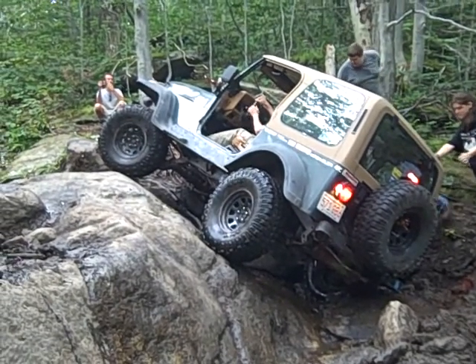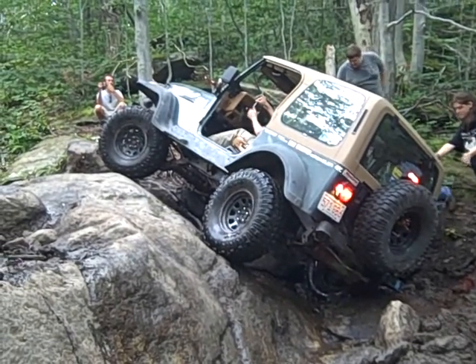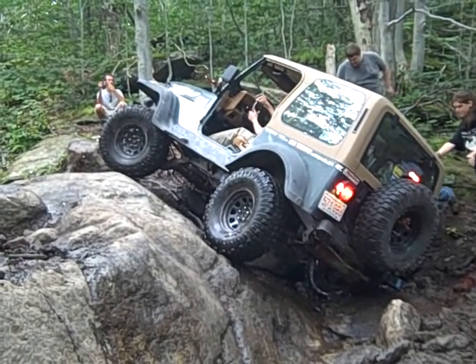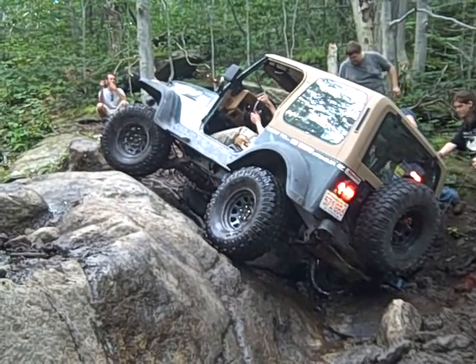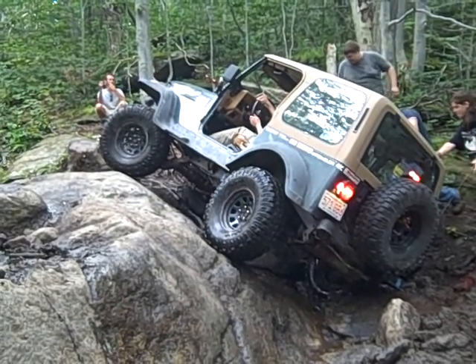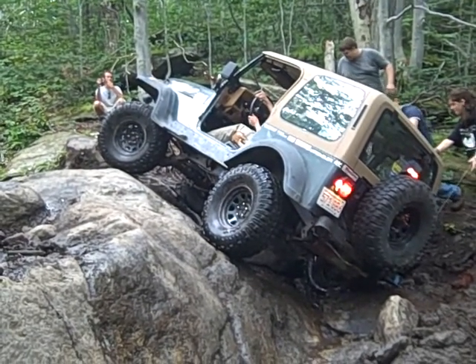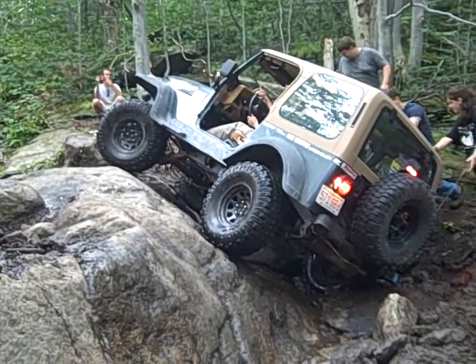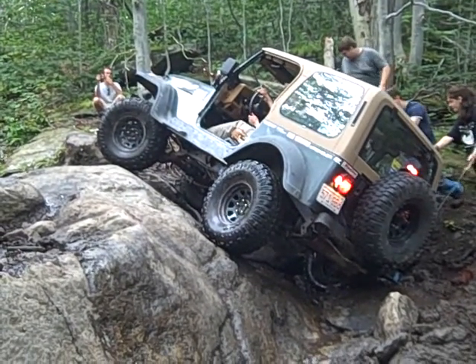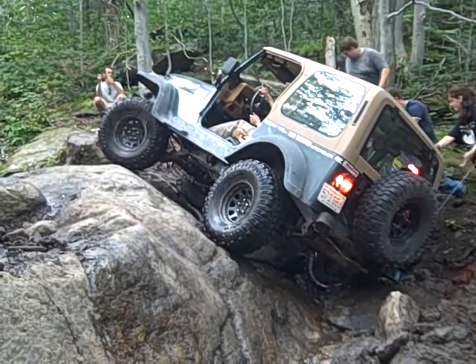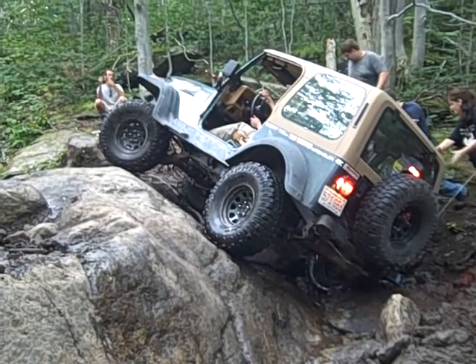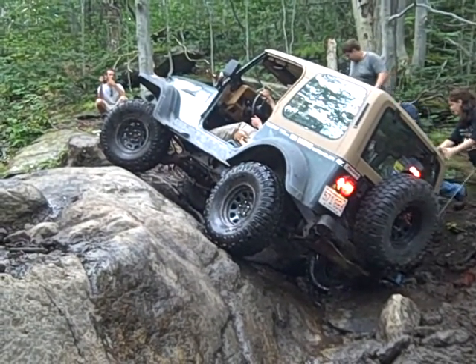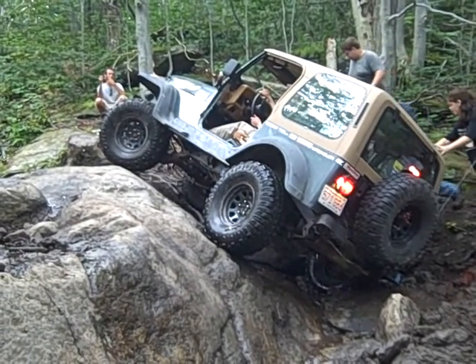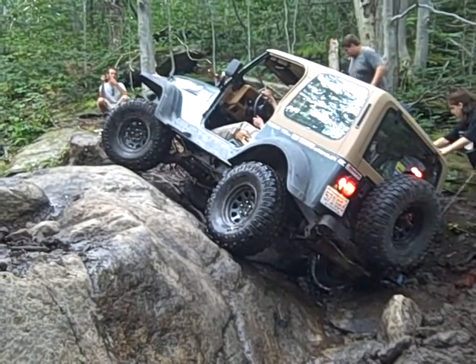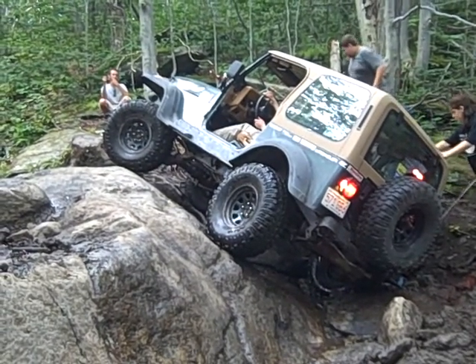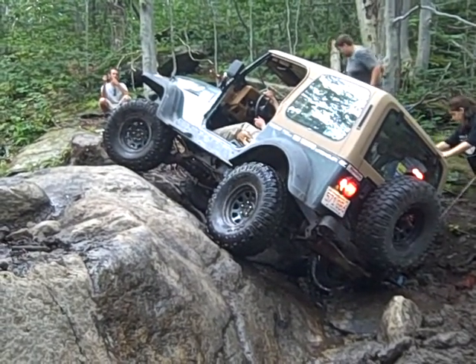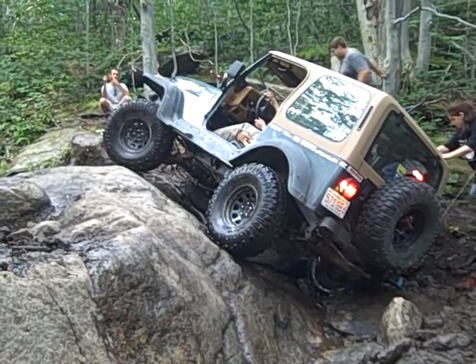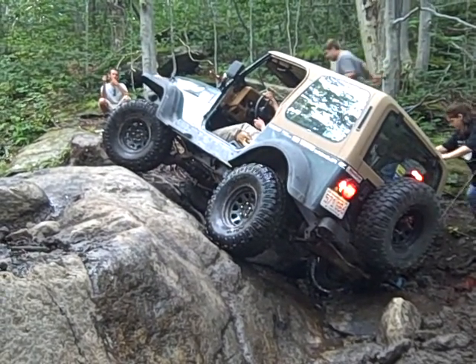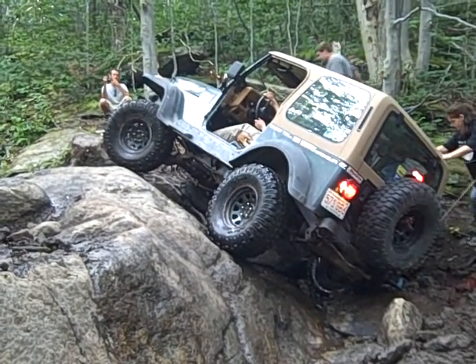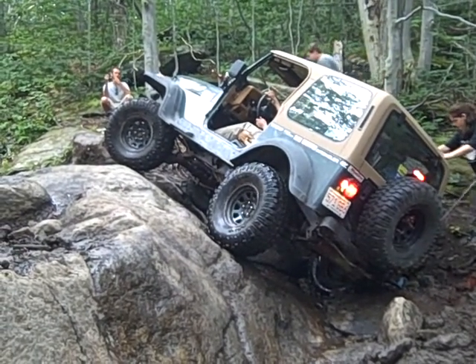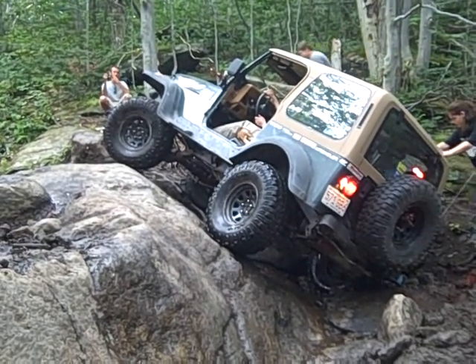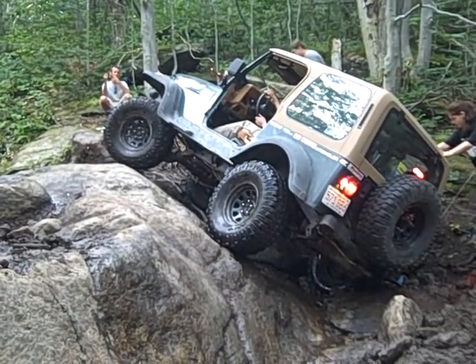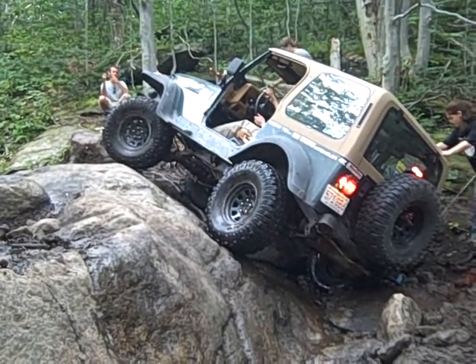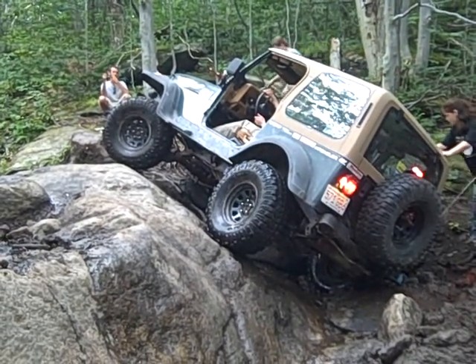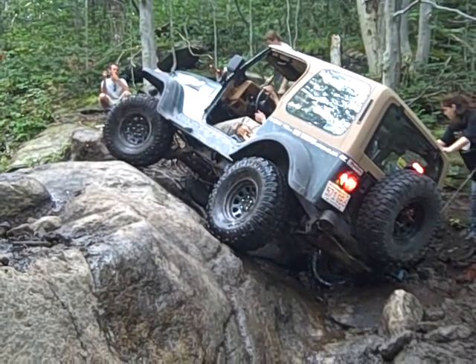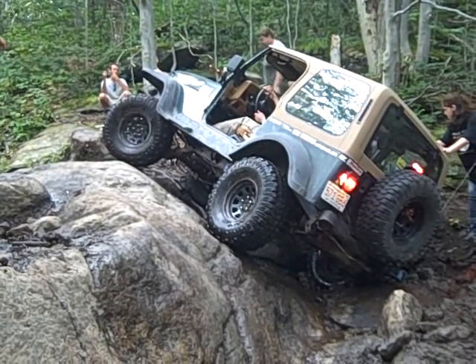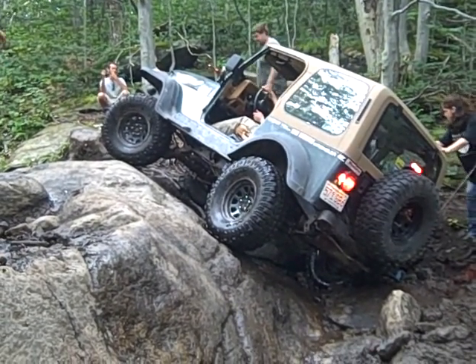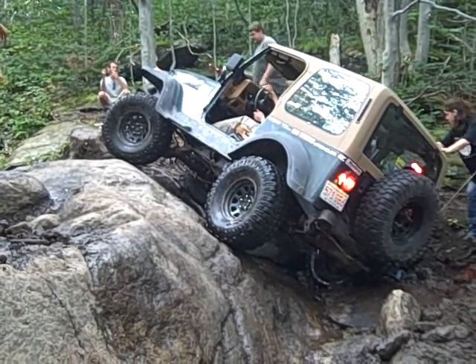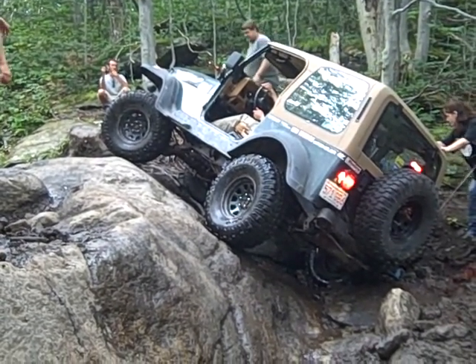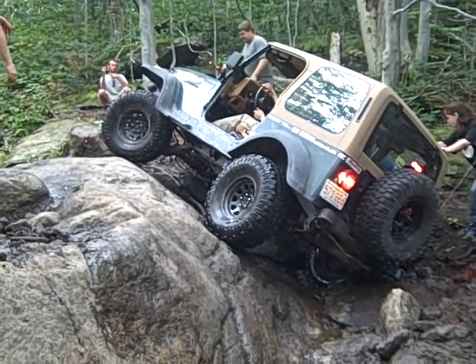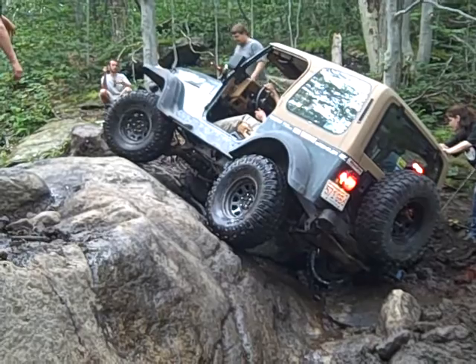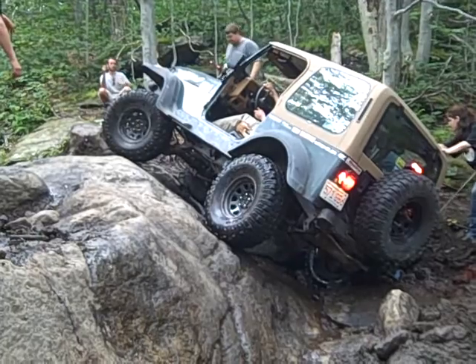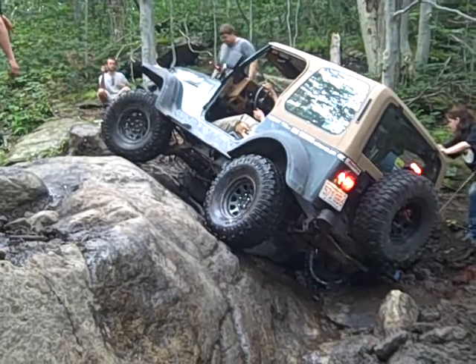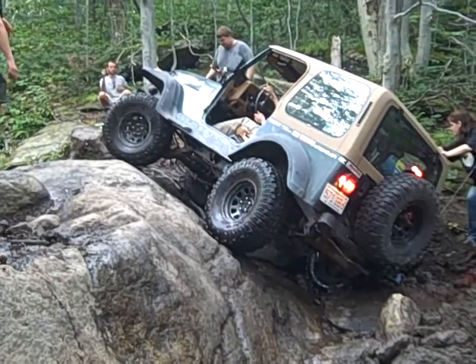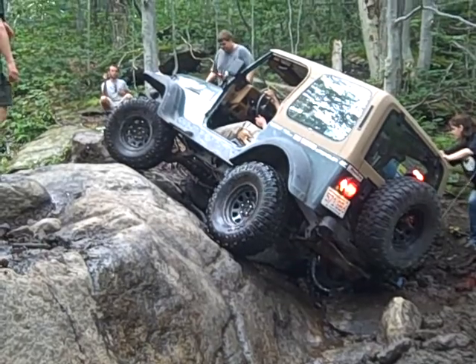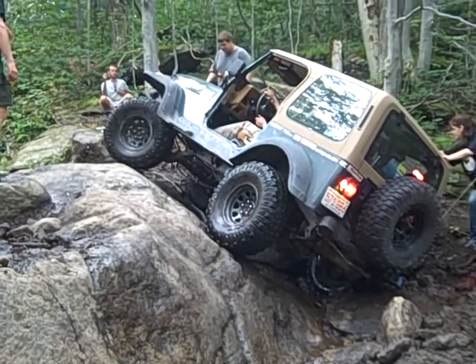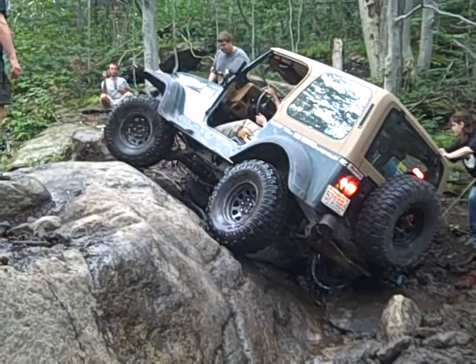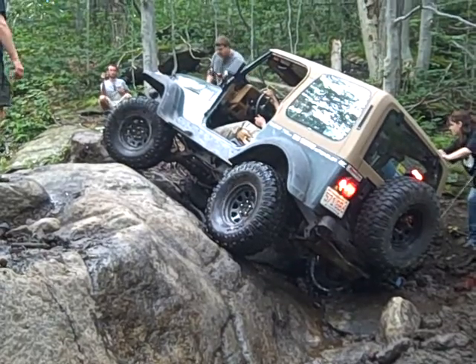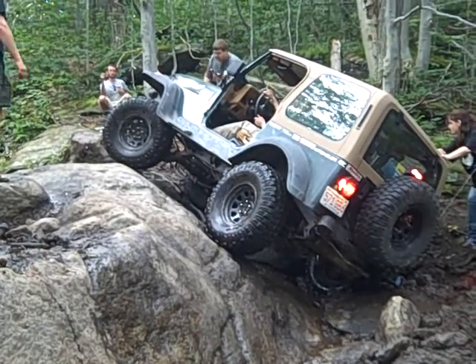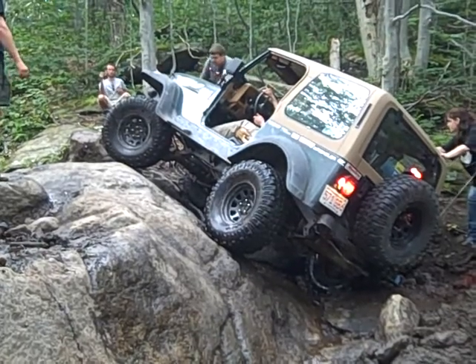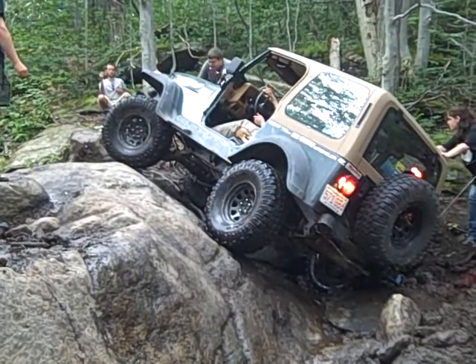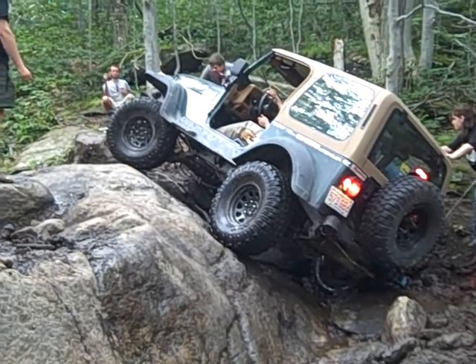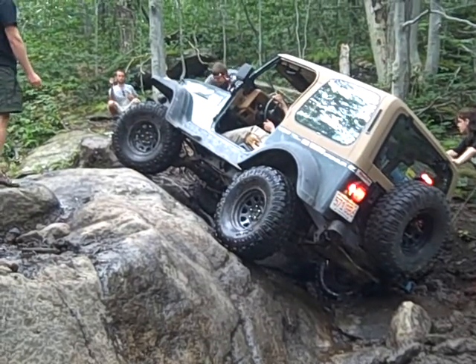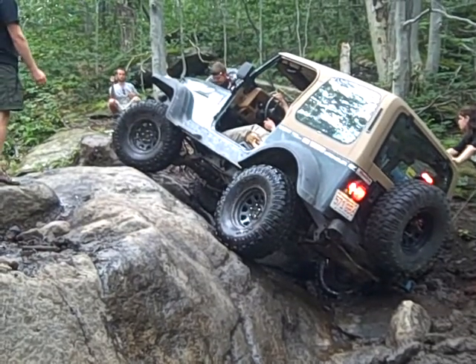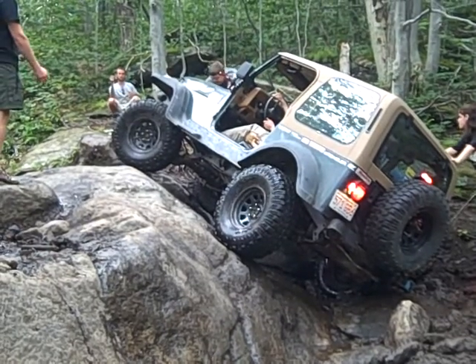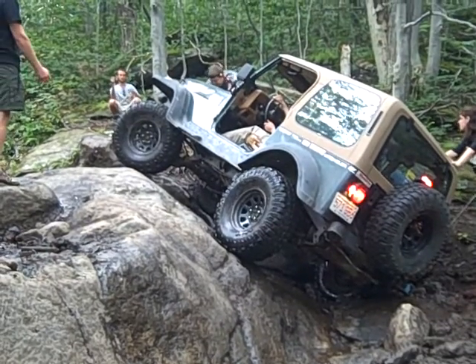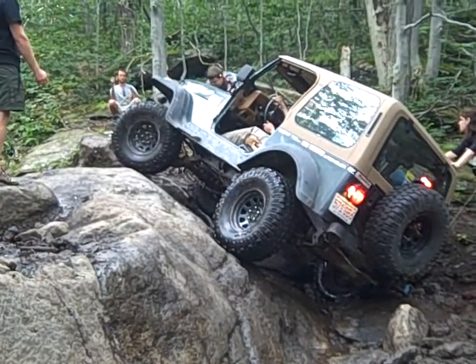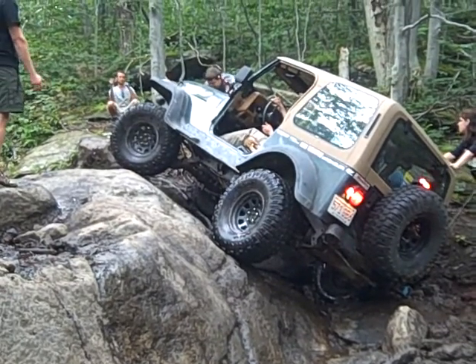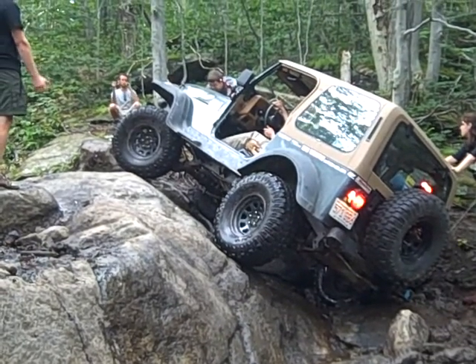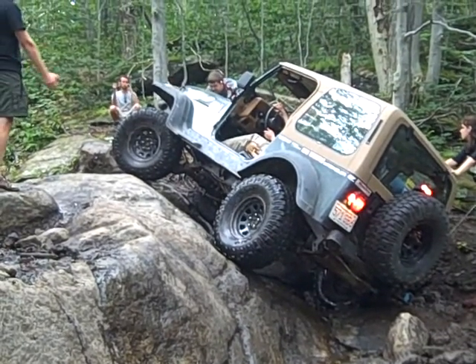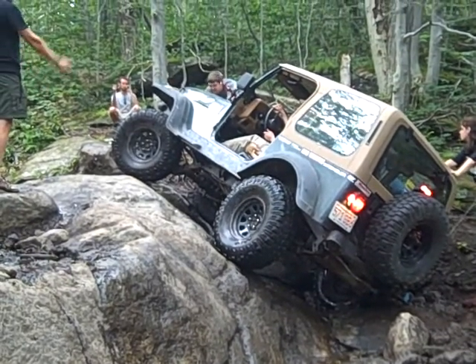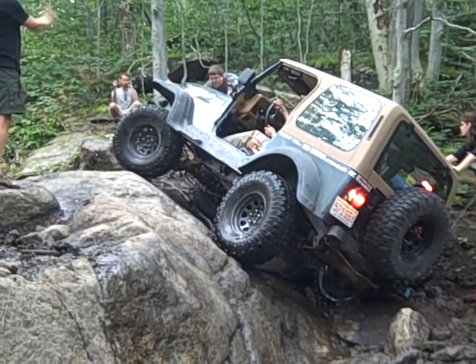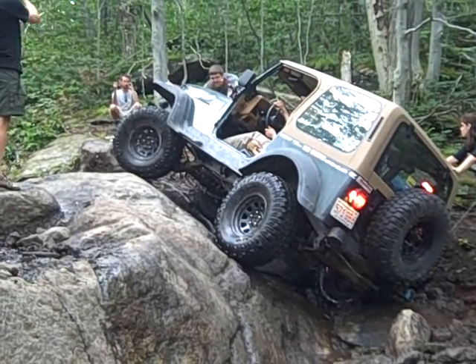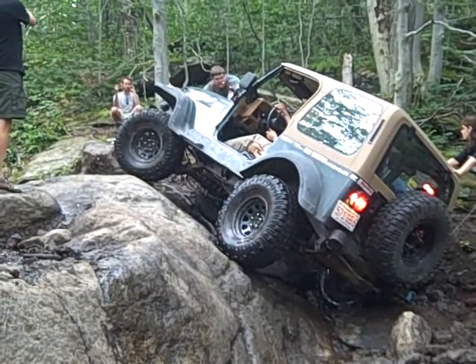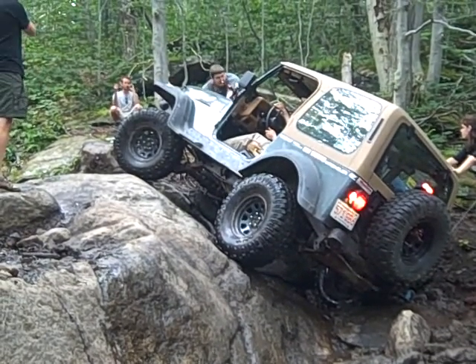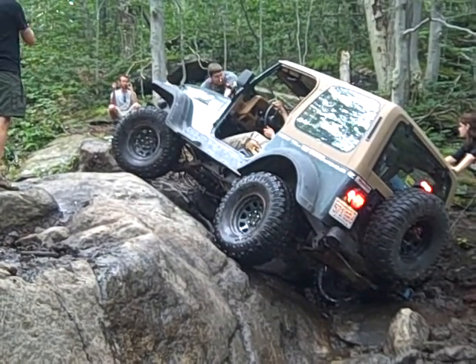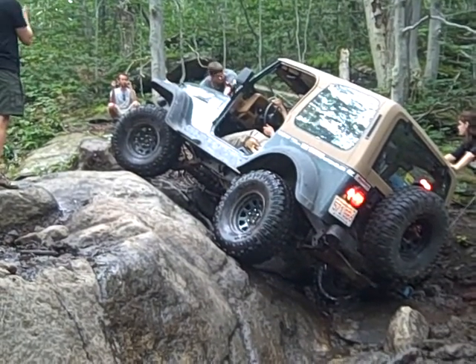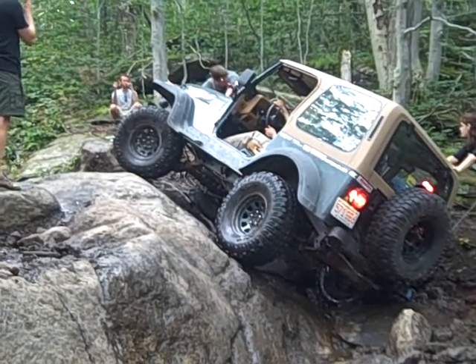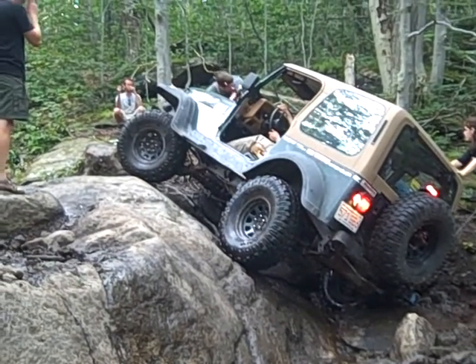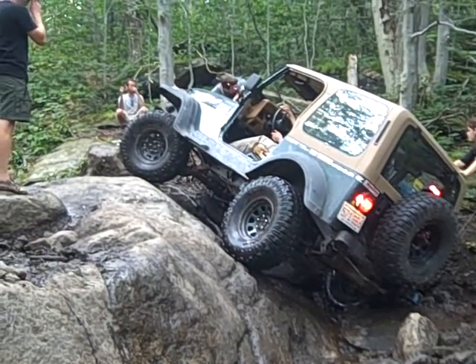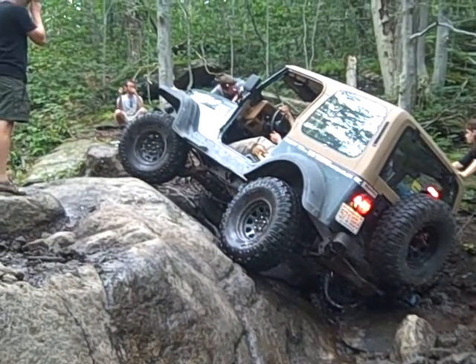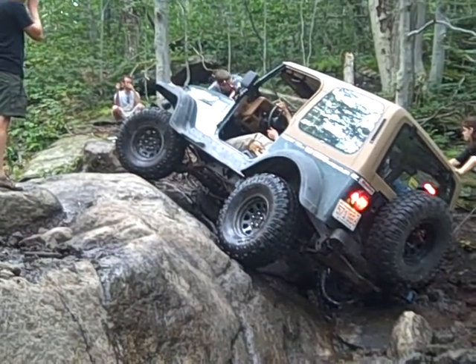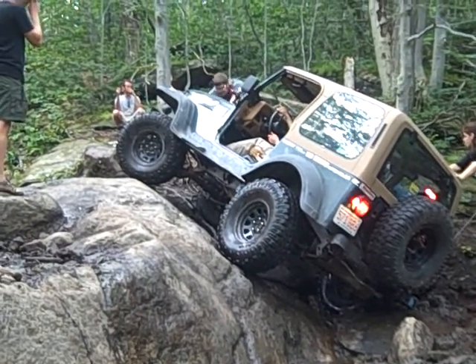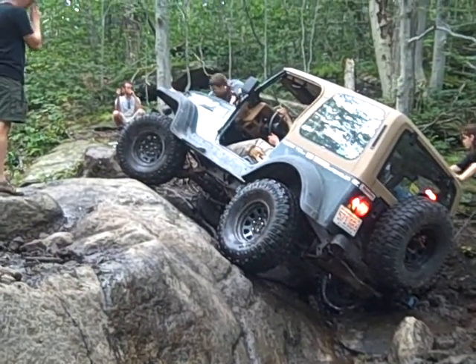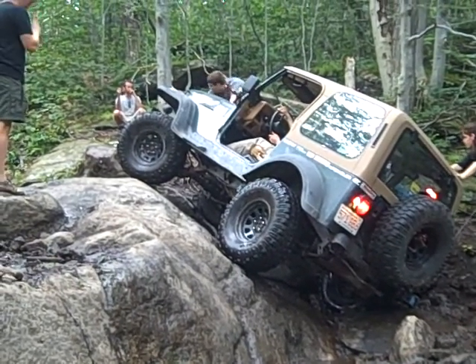As soon as you climb, just like everybody else did, you're going to come around, you're going to go over that tree, and the whole truck is going to come by the whole top of the rock.